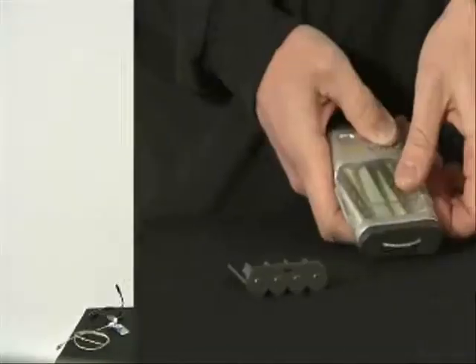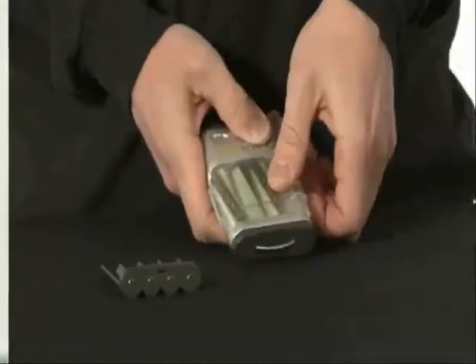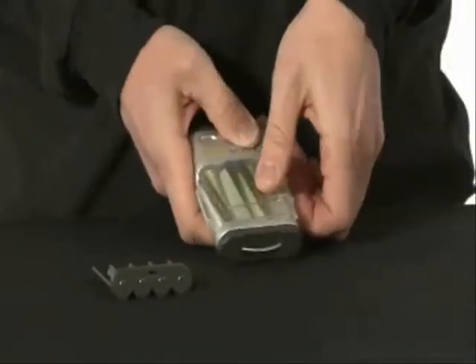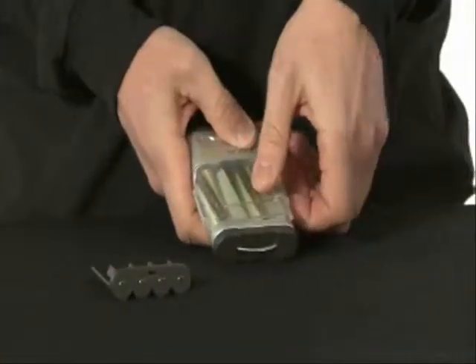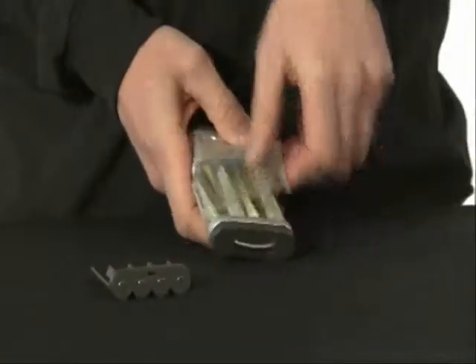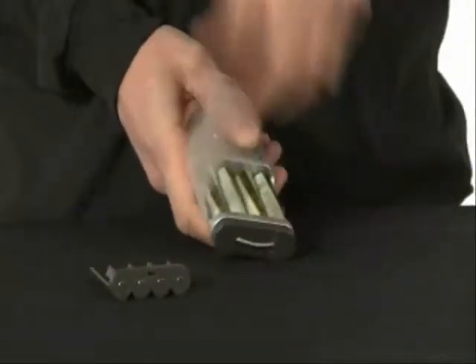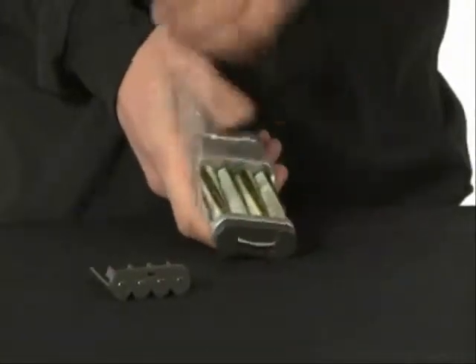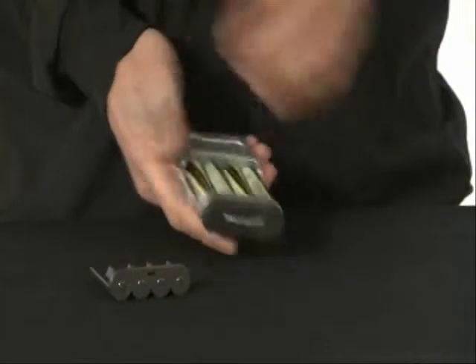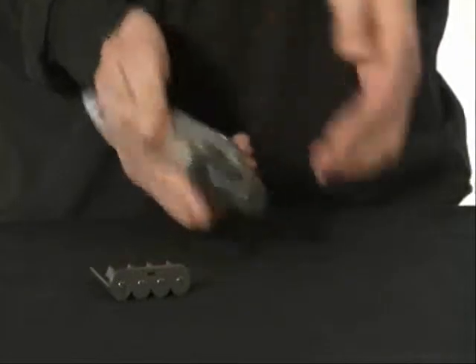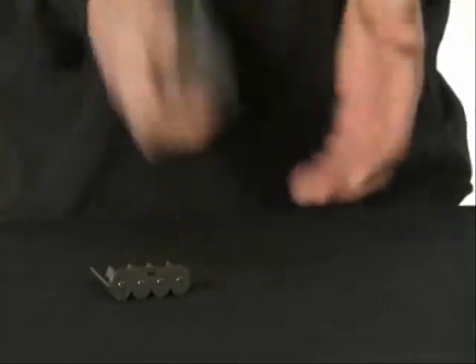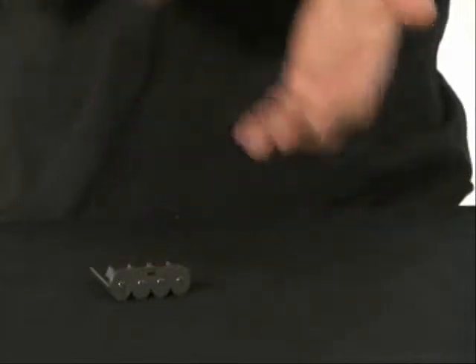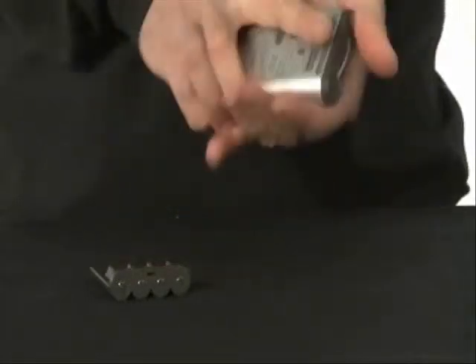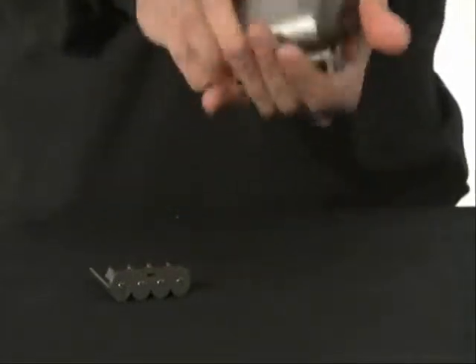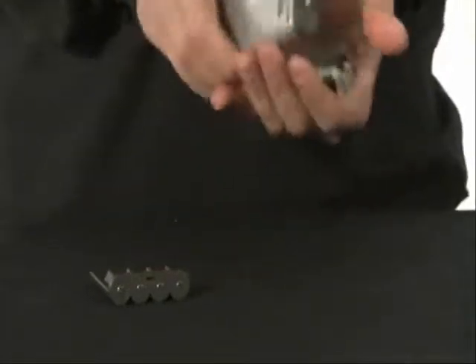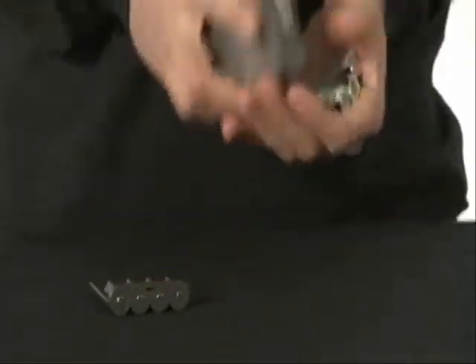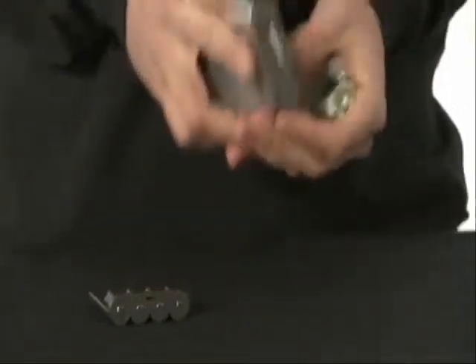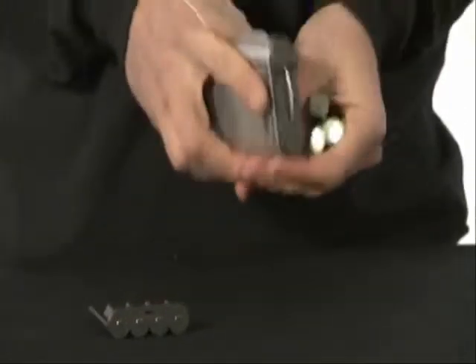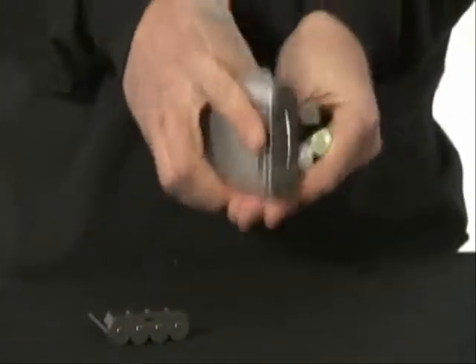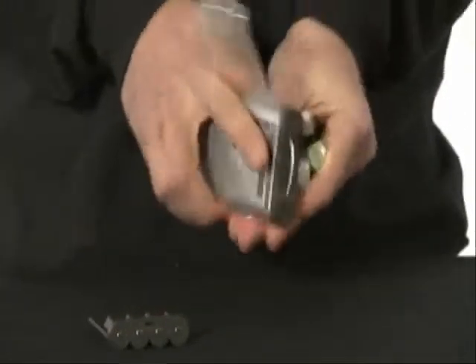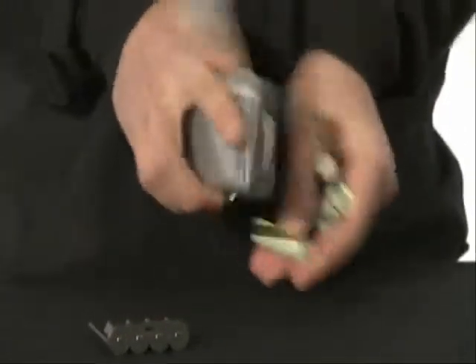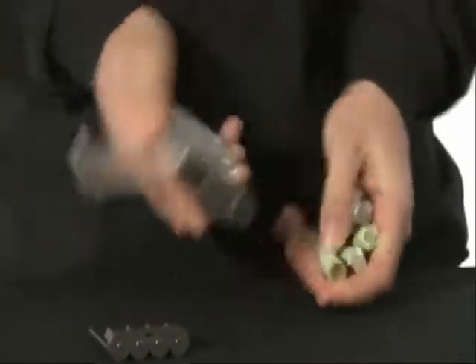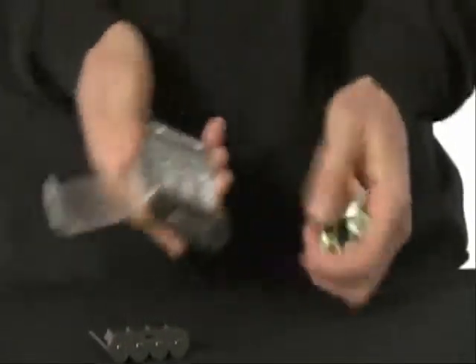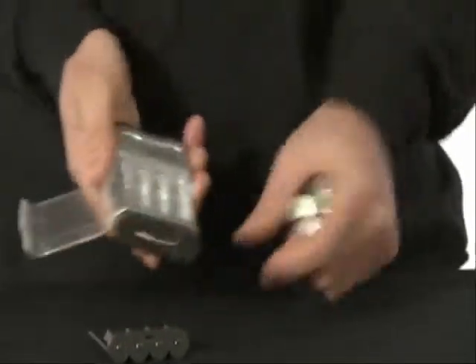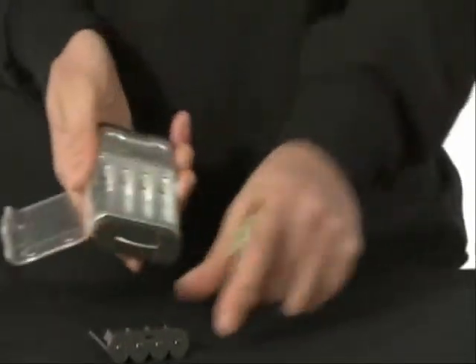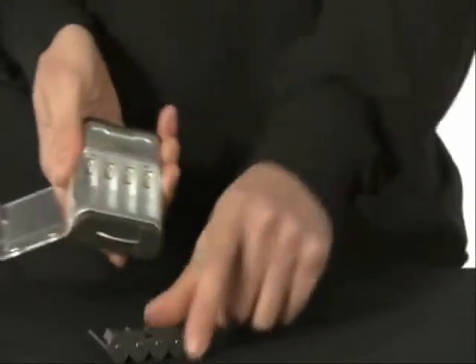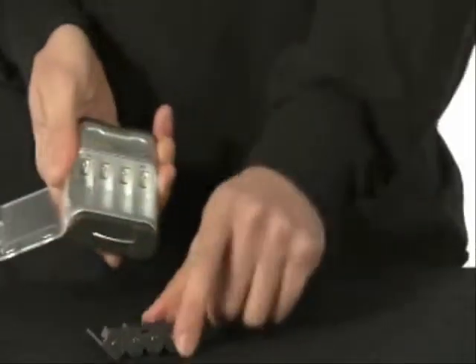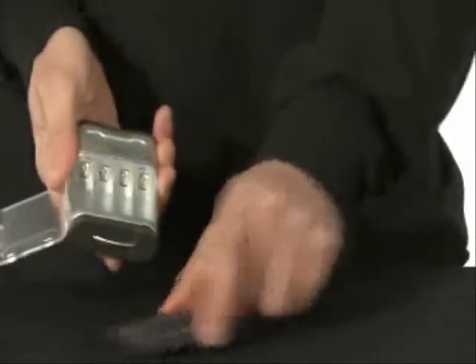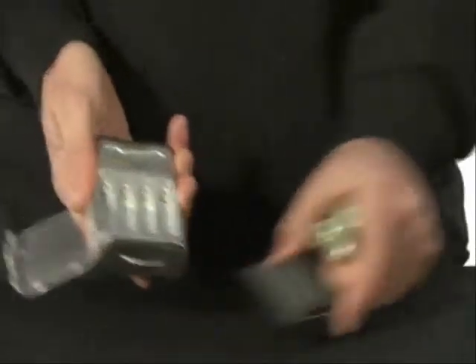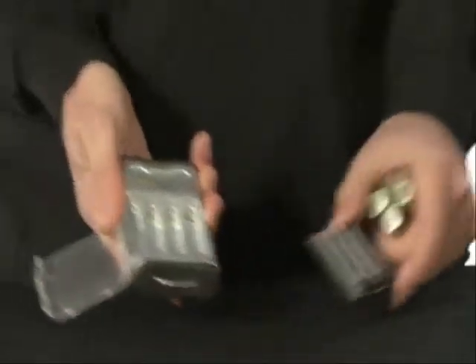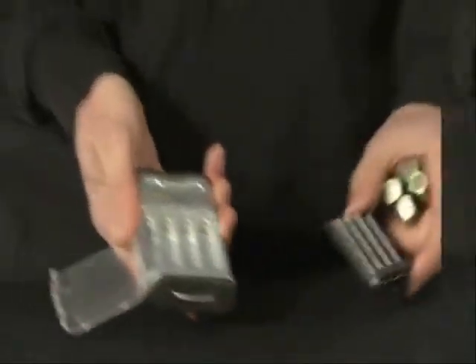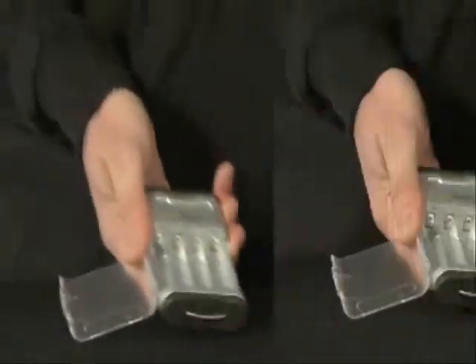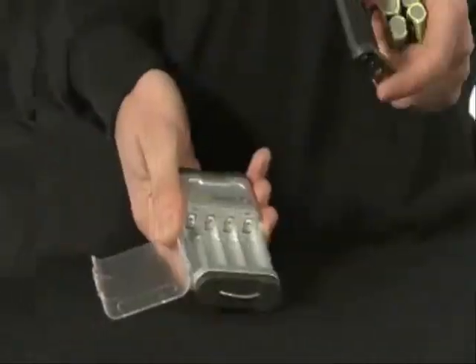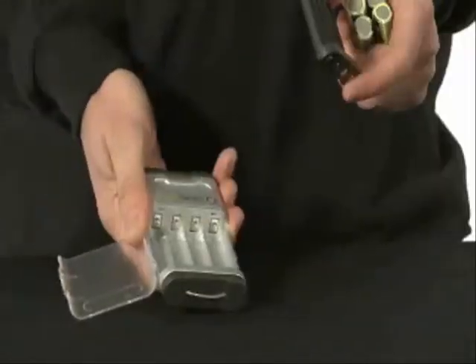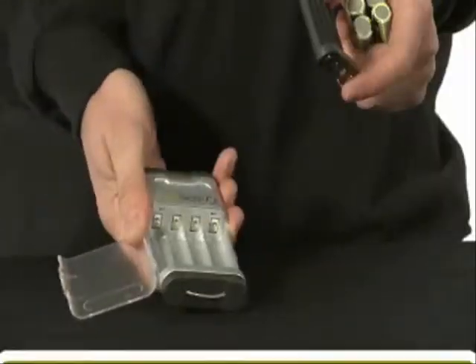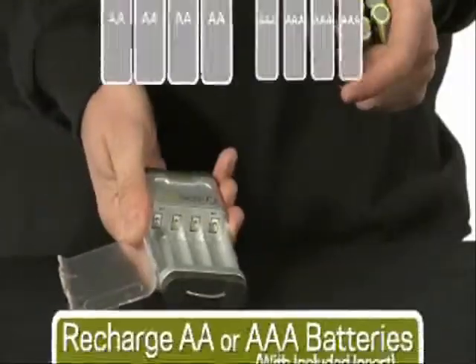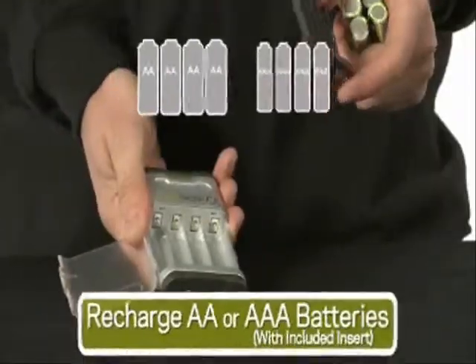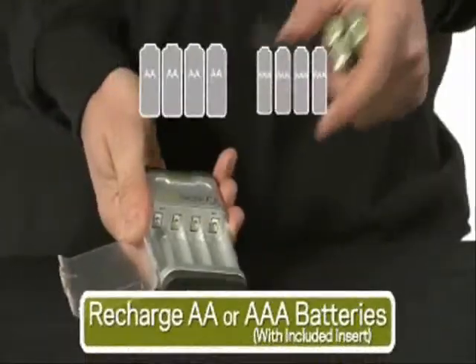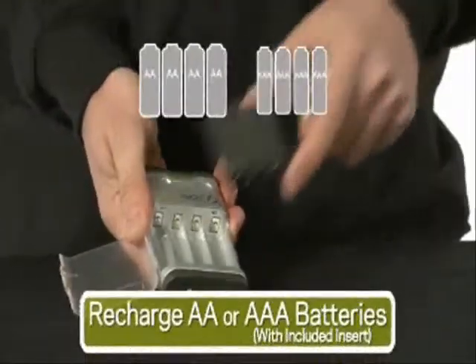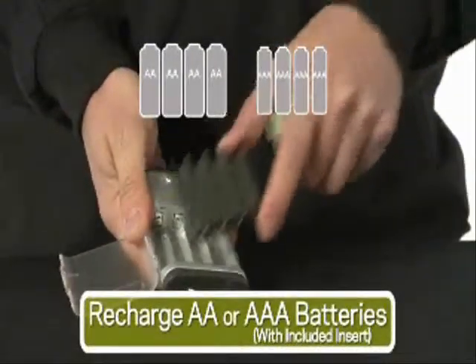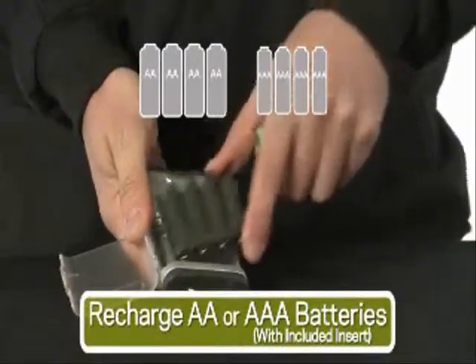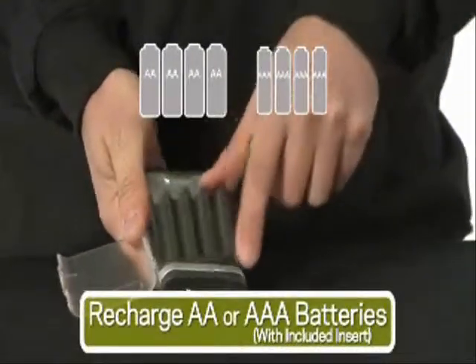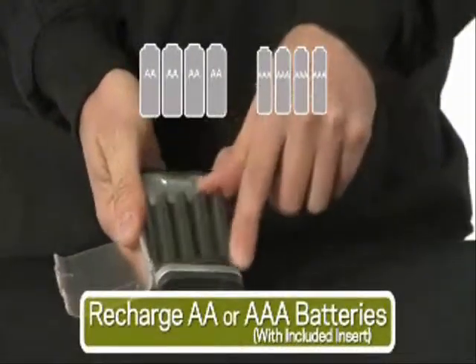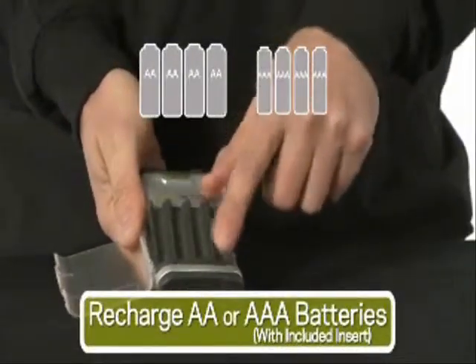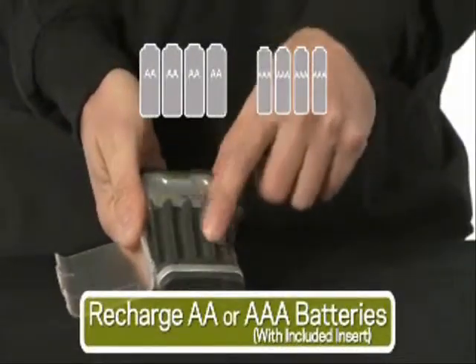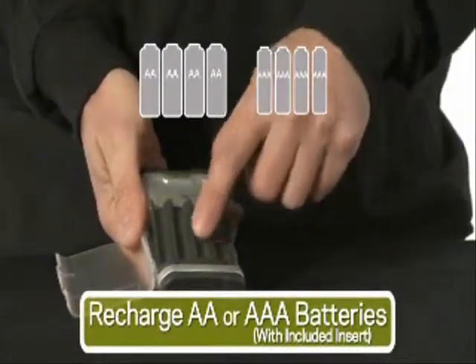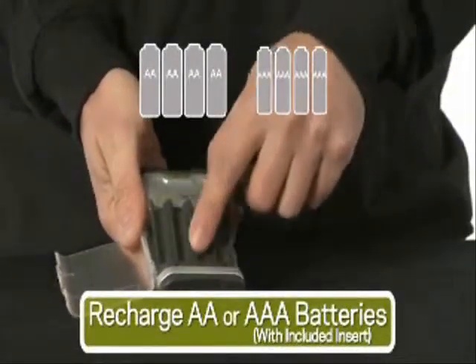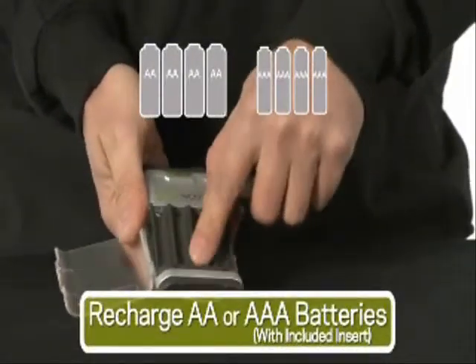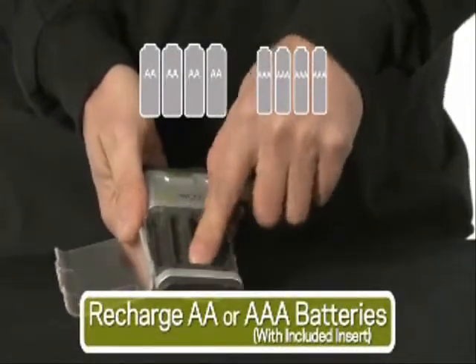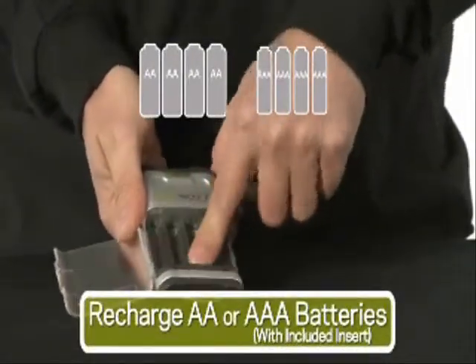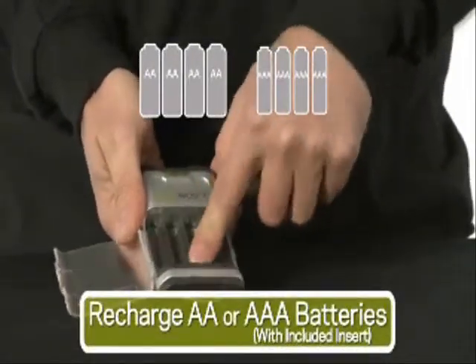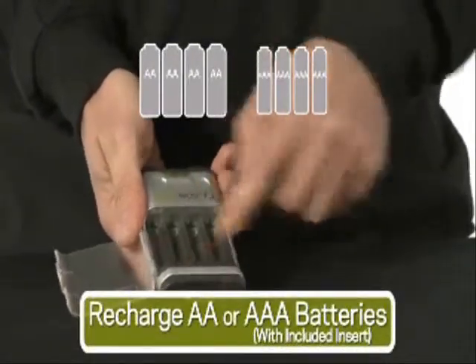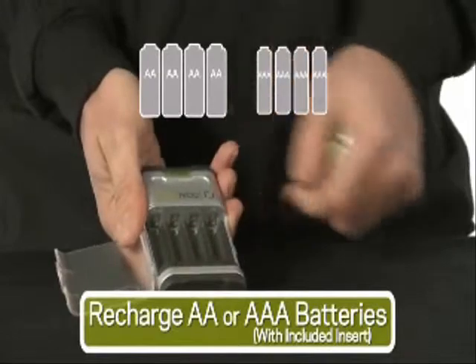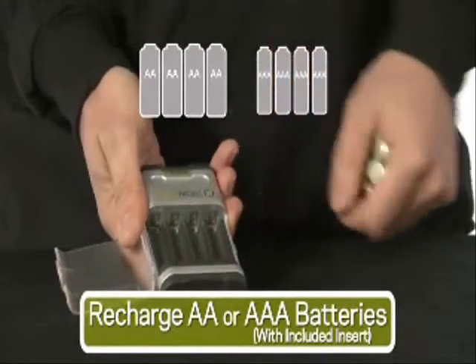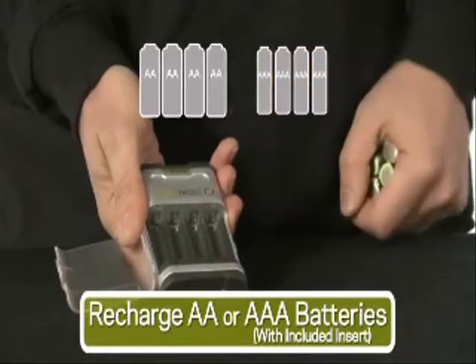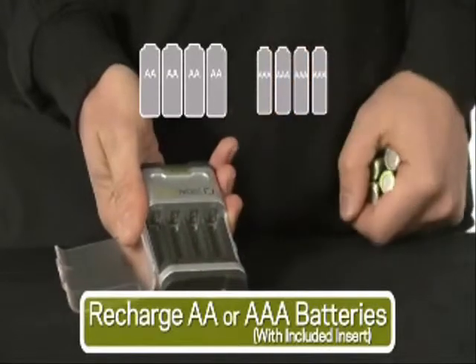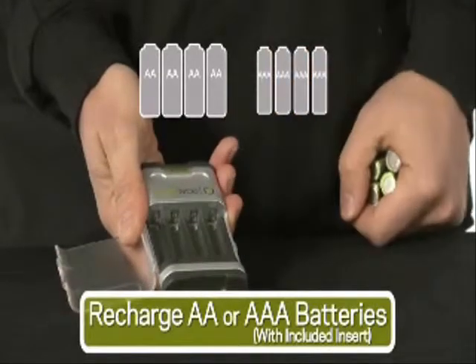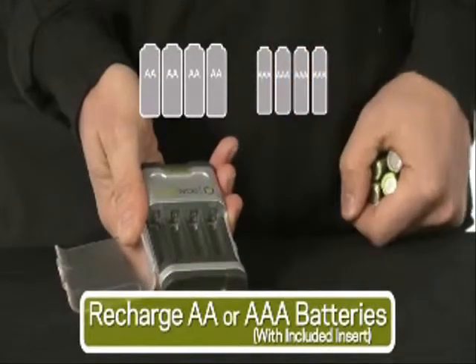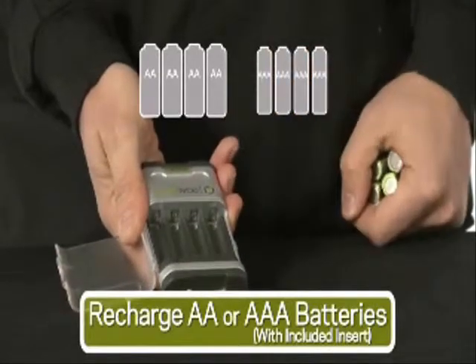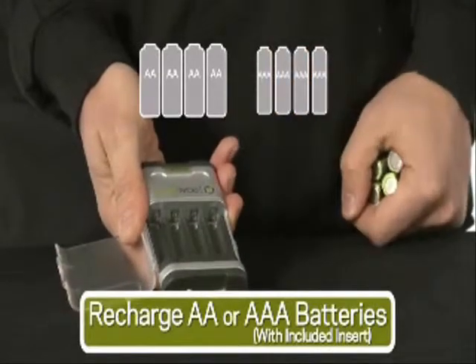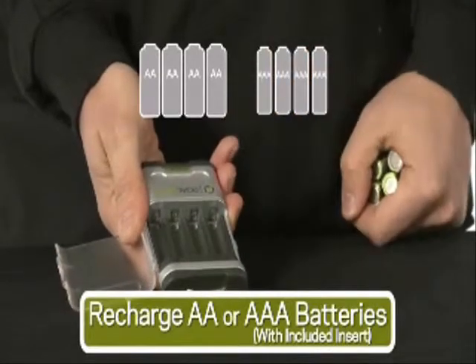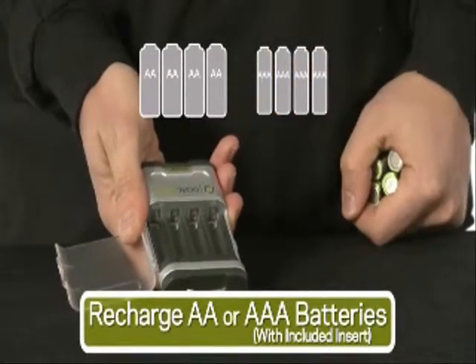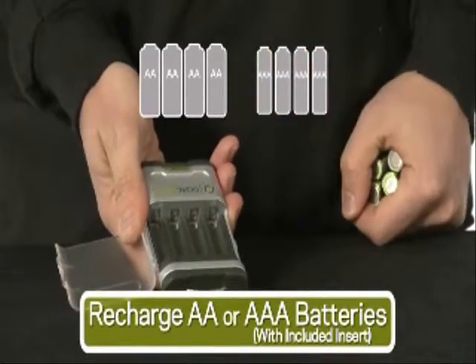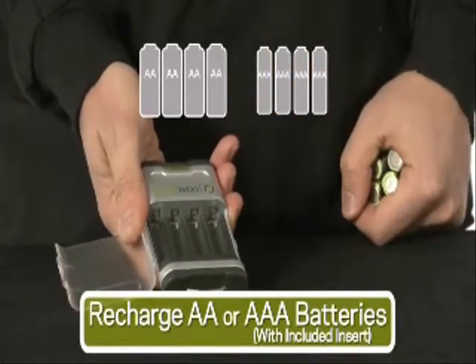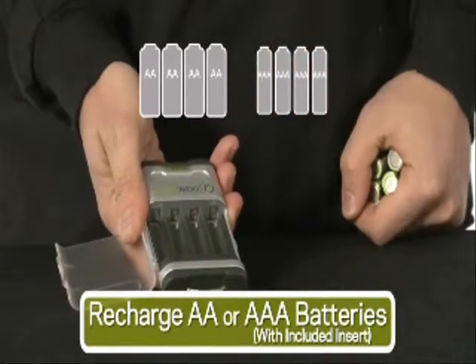The Guide 10 recharges double A rechargeable batteries, or with this included insert, triple A rechargeable batteries as well.